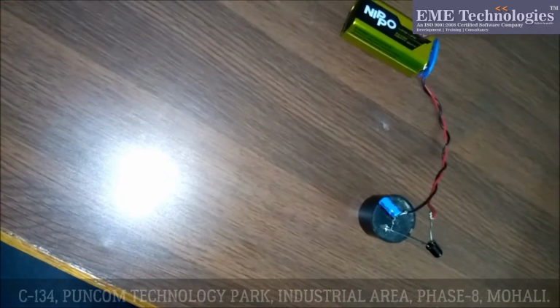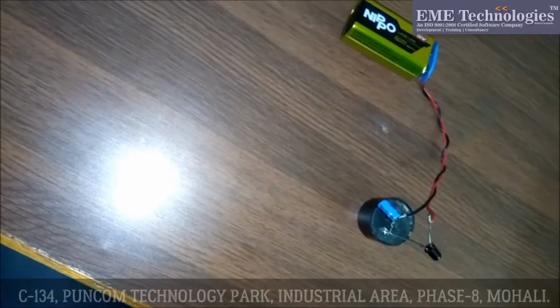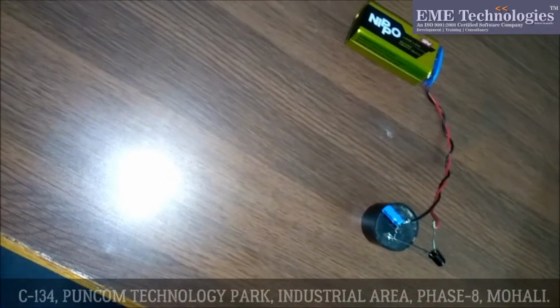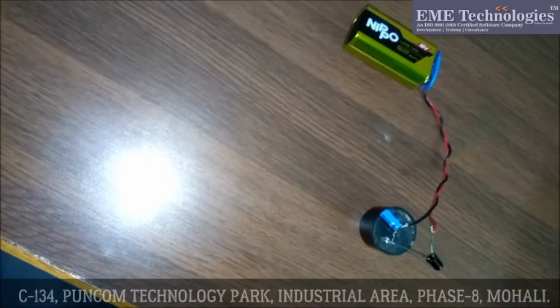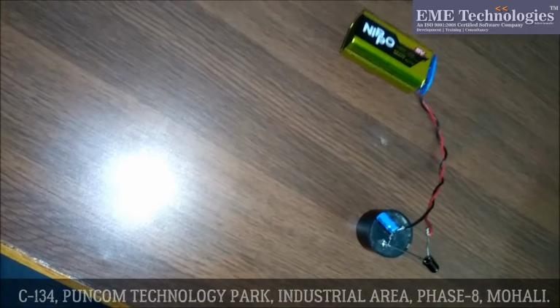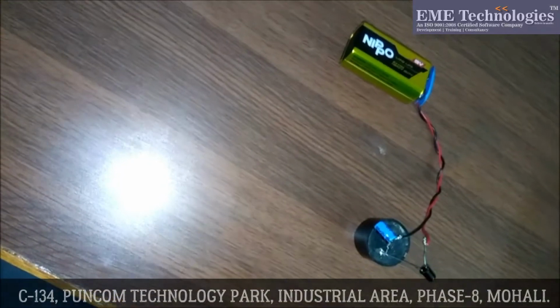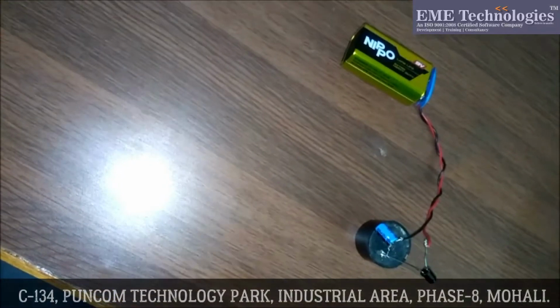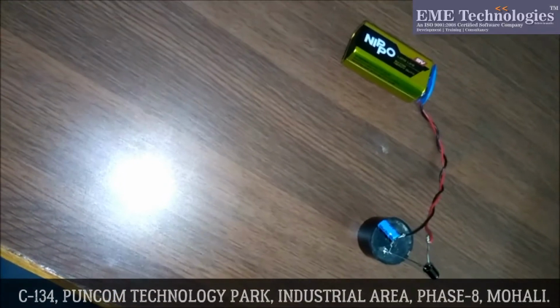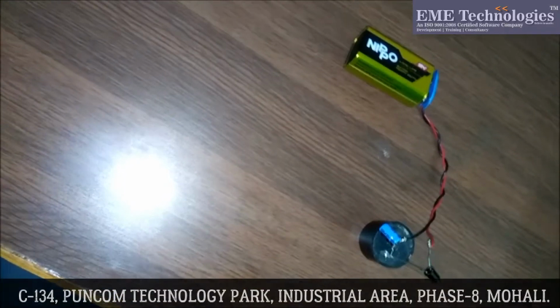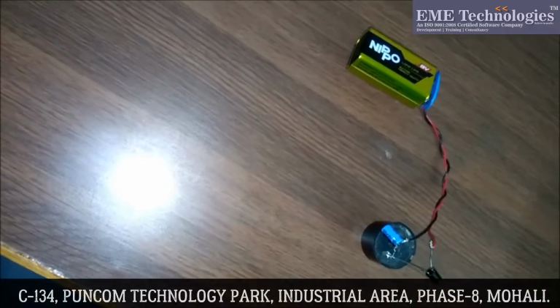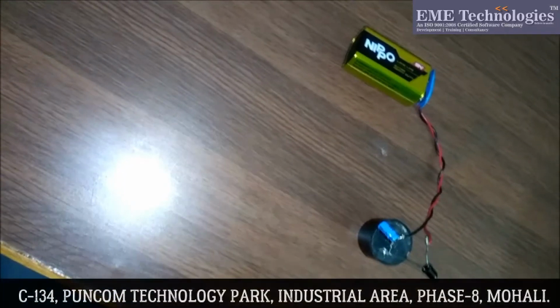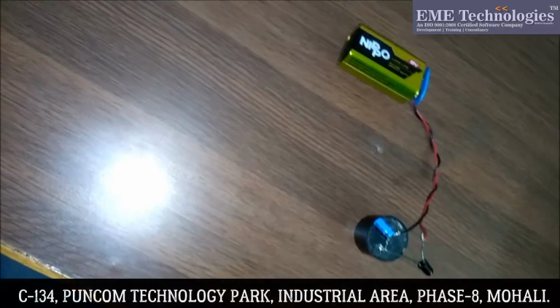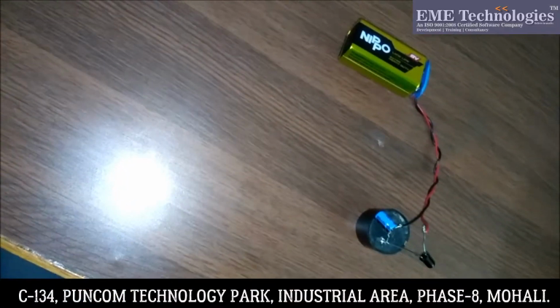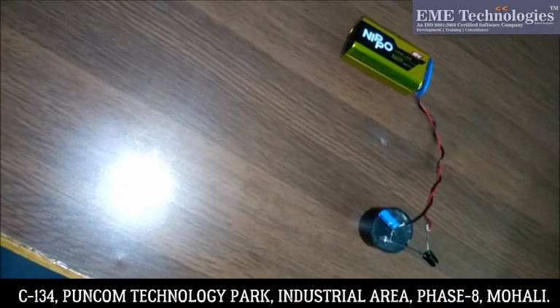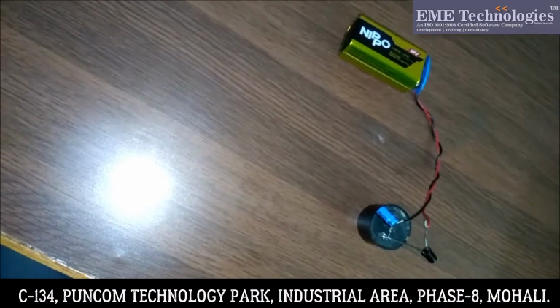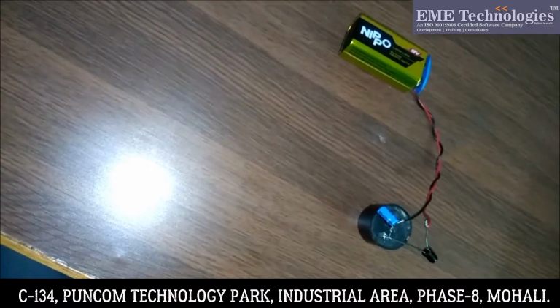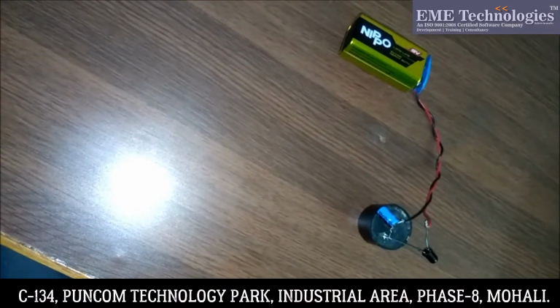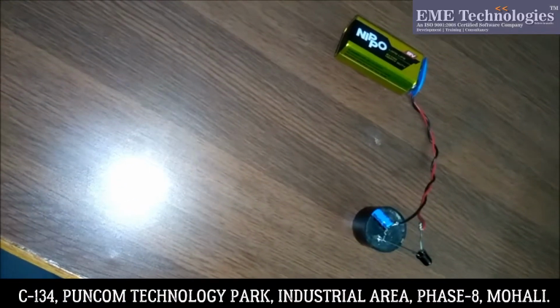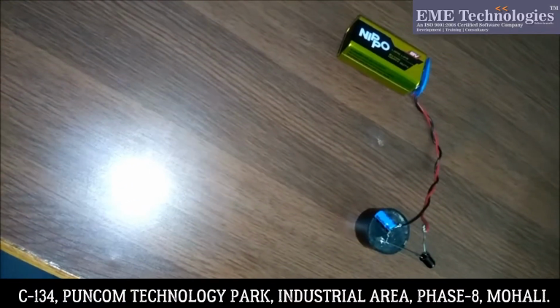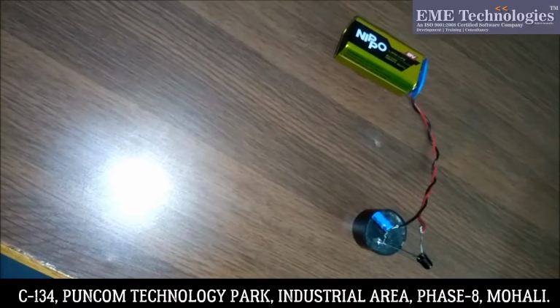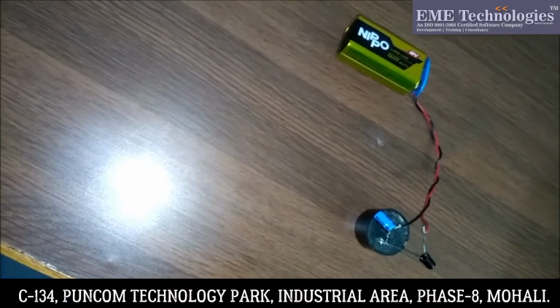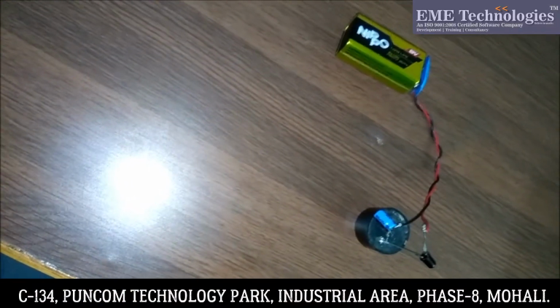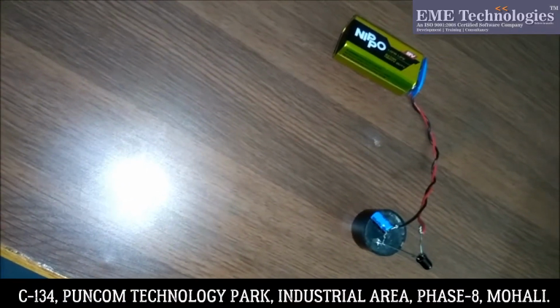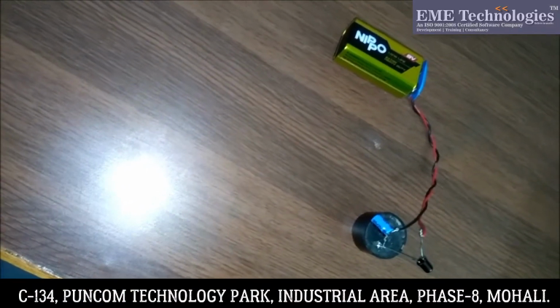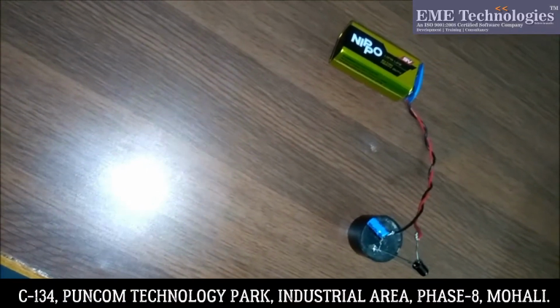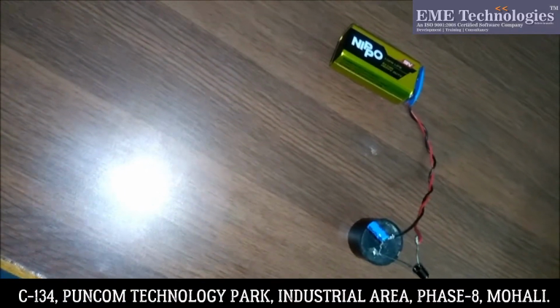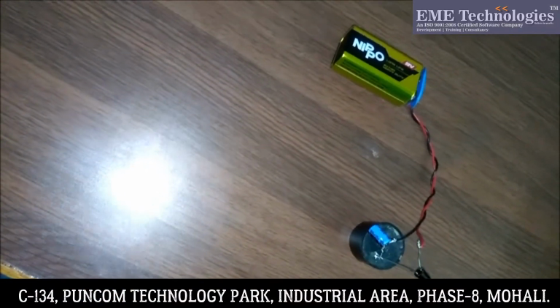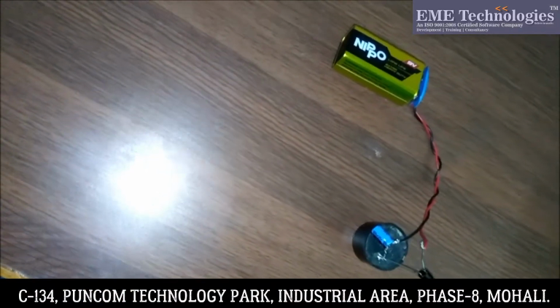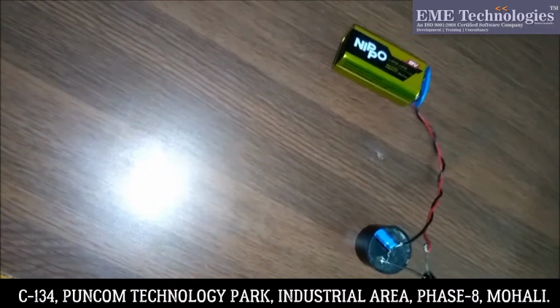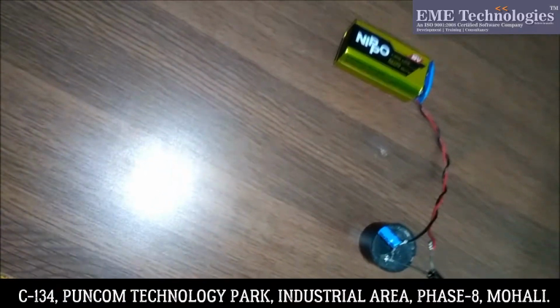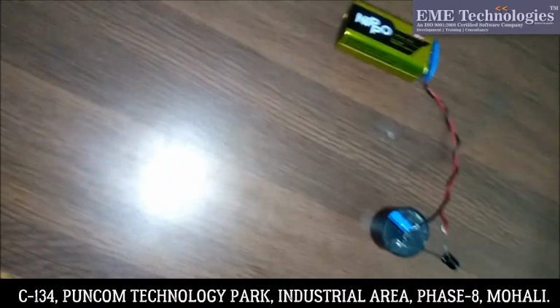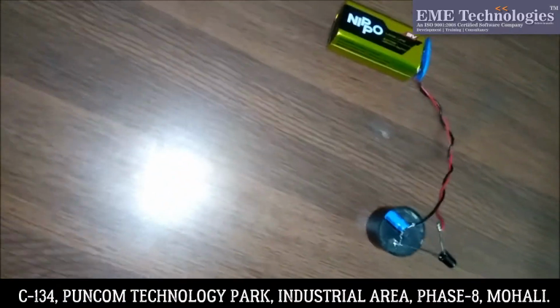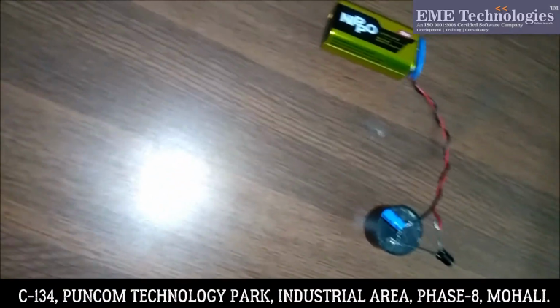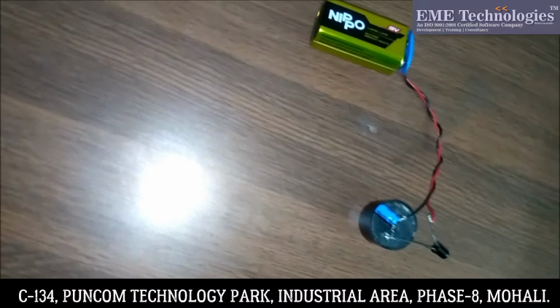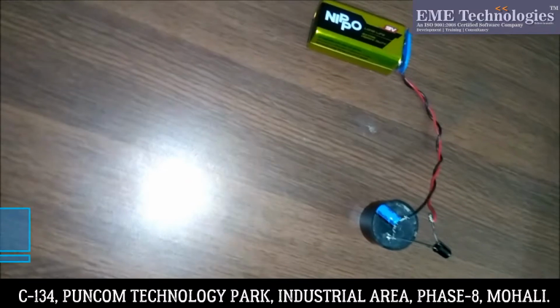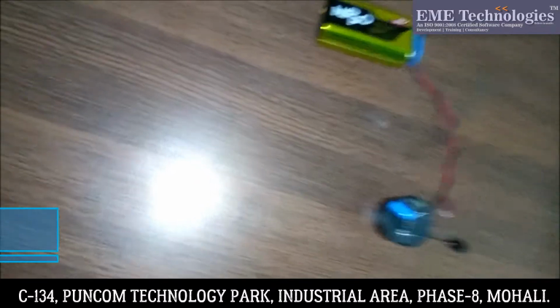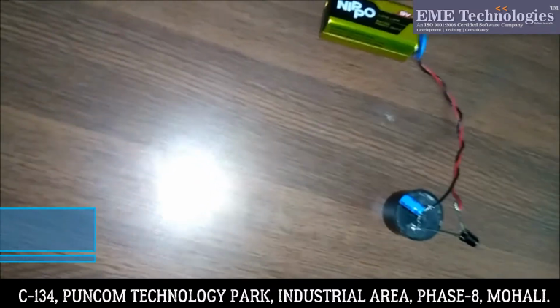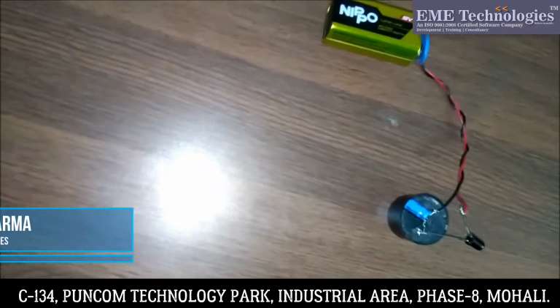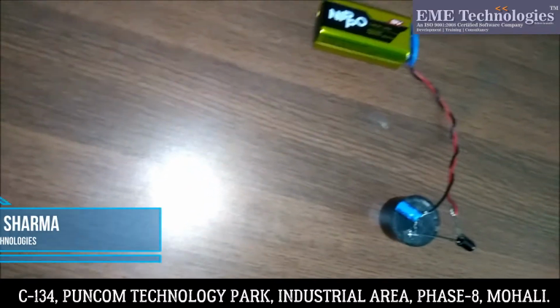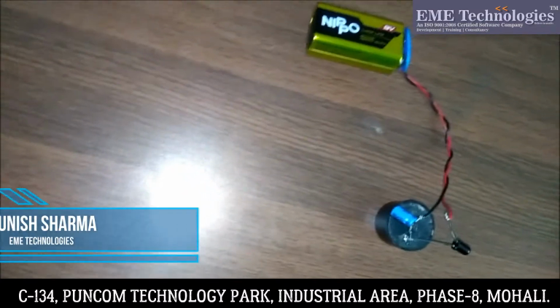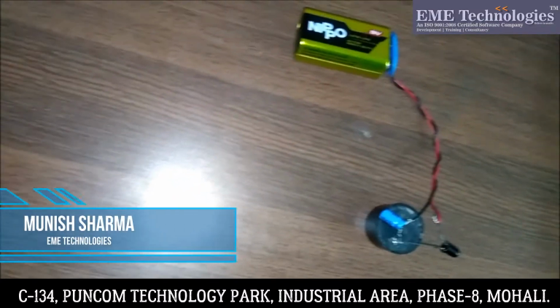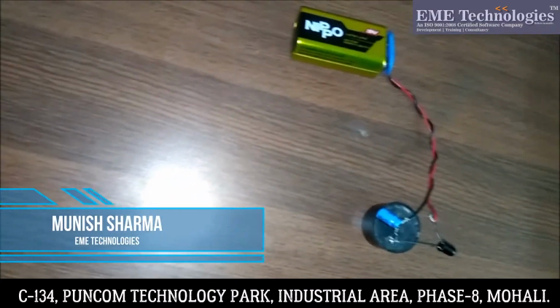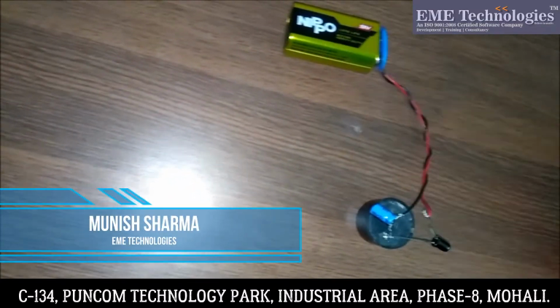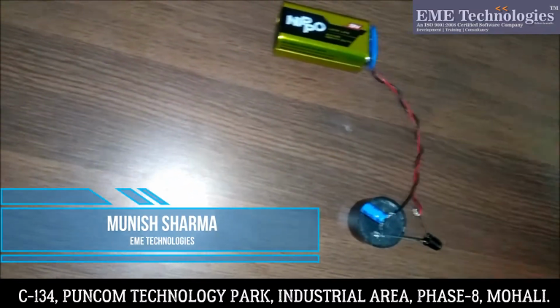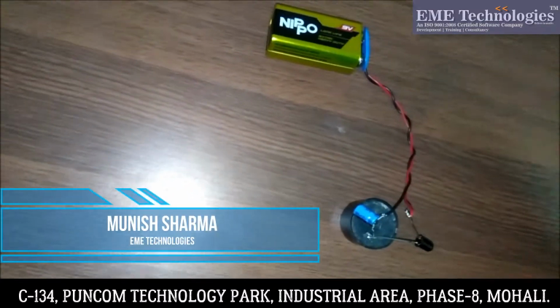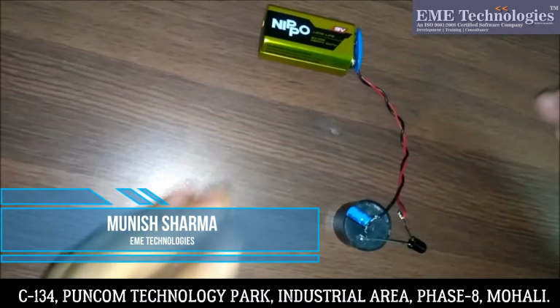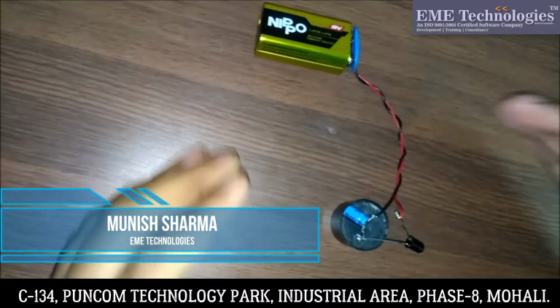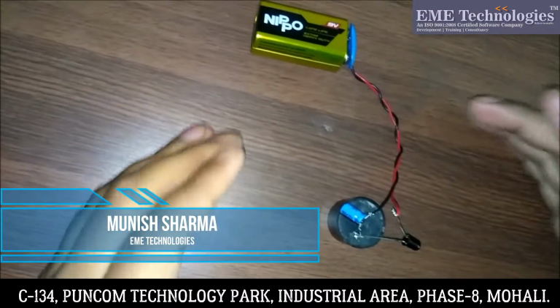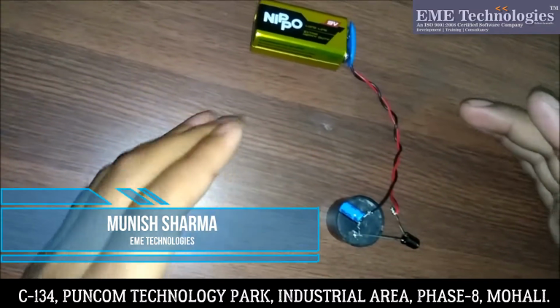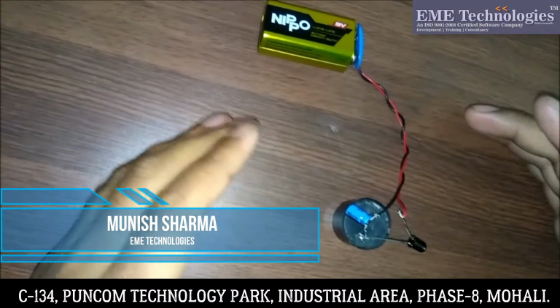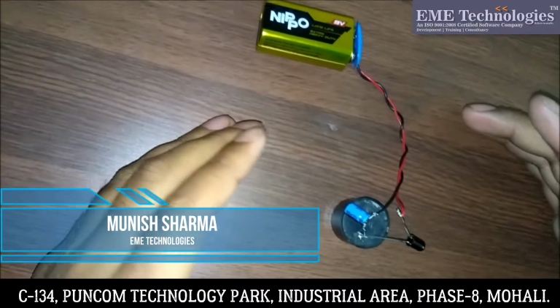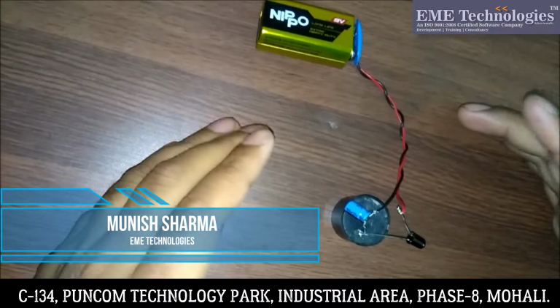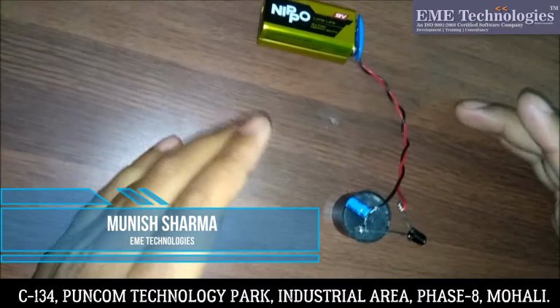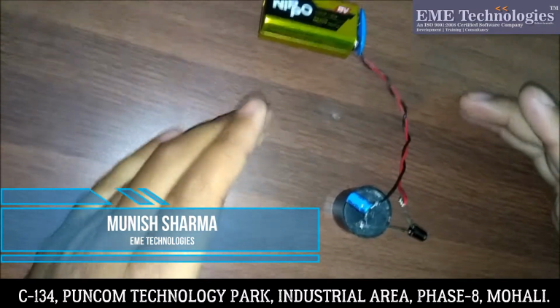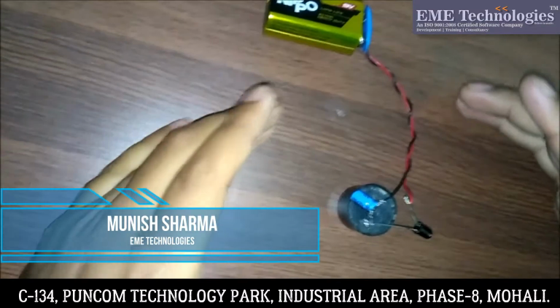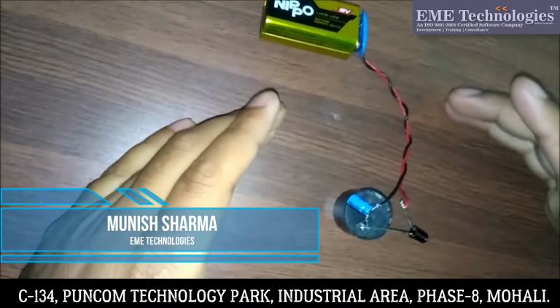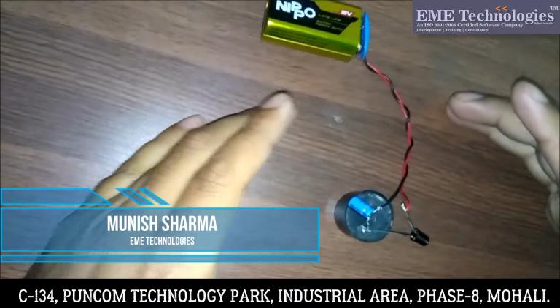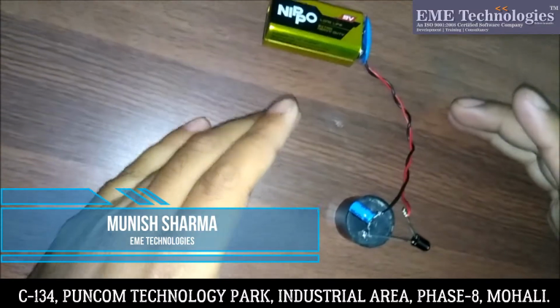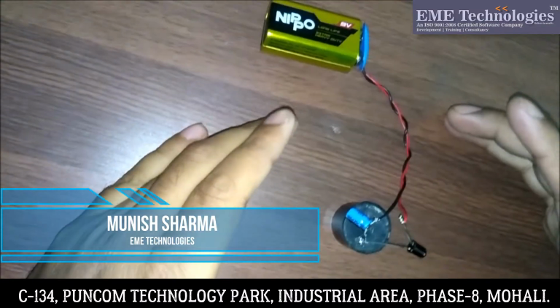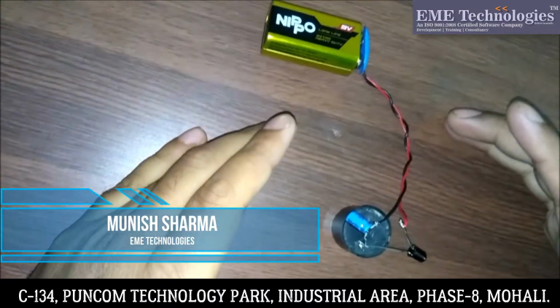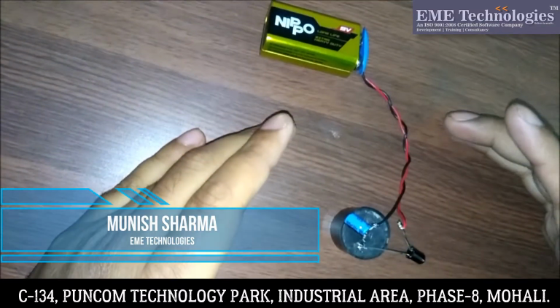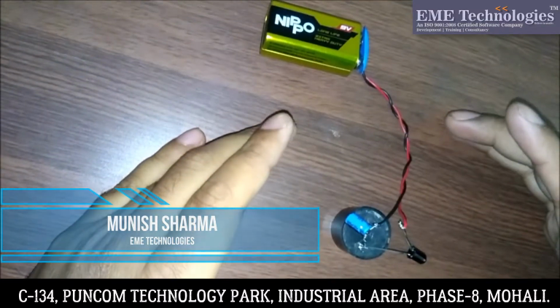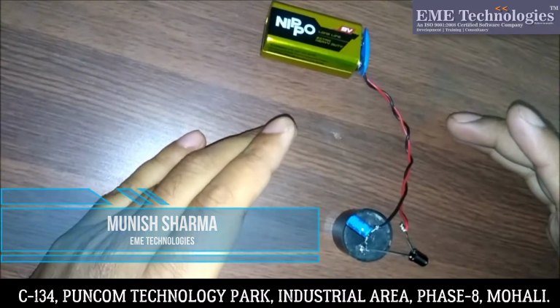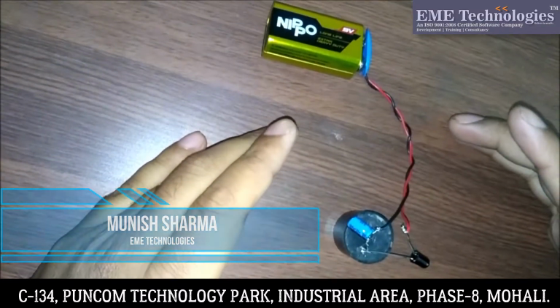Hello everyone, welcome to EME Technologies. My name is Munish Sharma and today I will tell you how to make this remote control alarm.